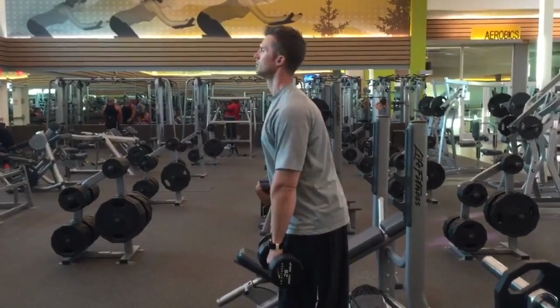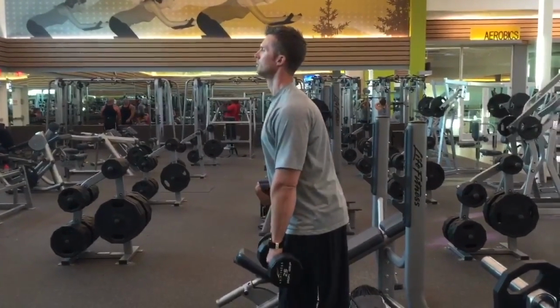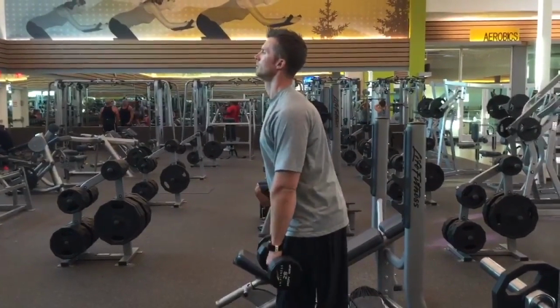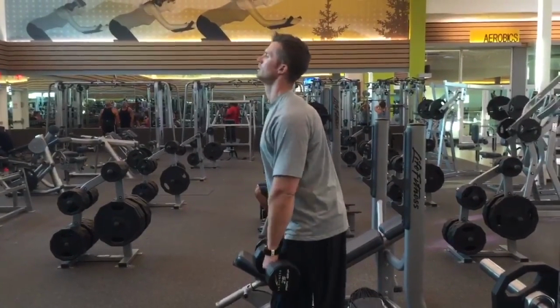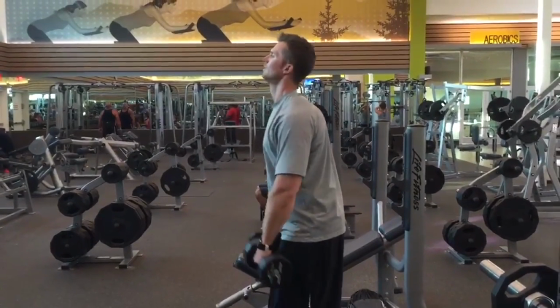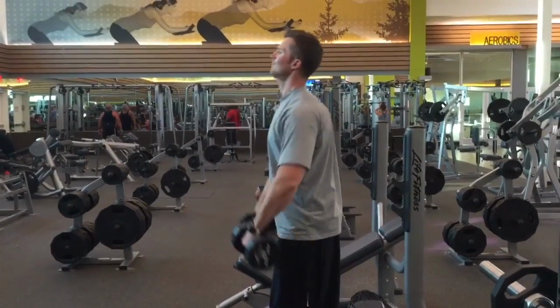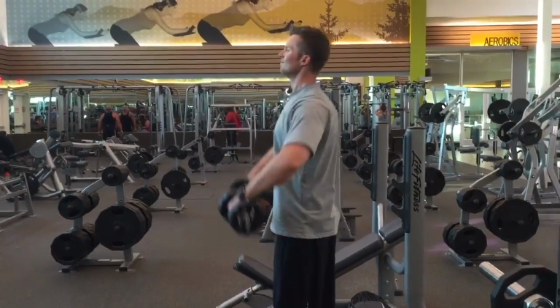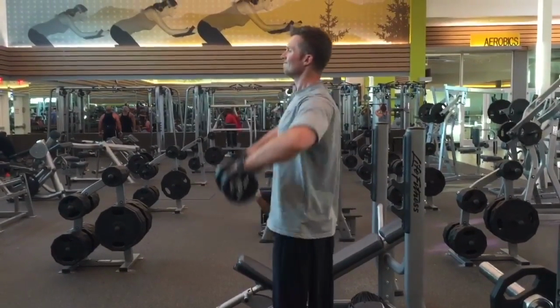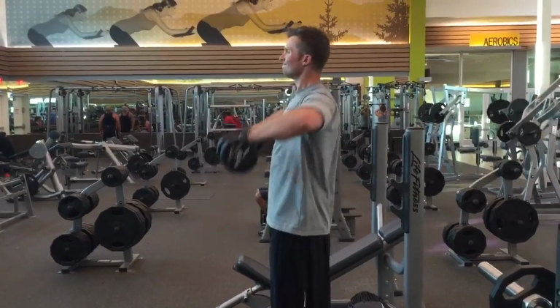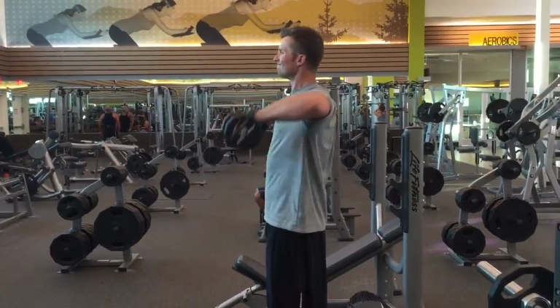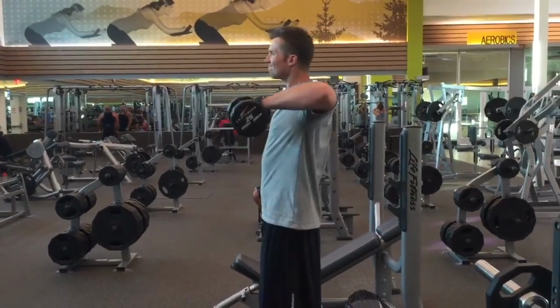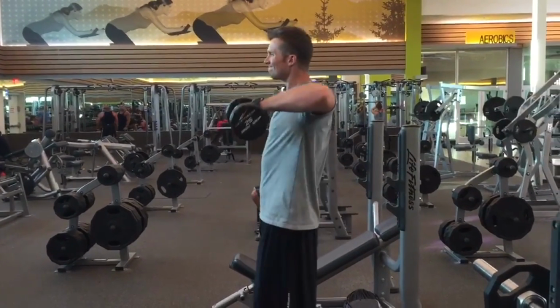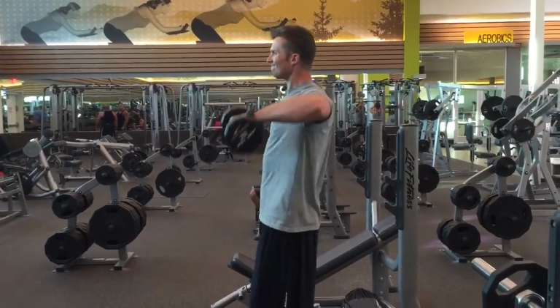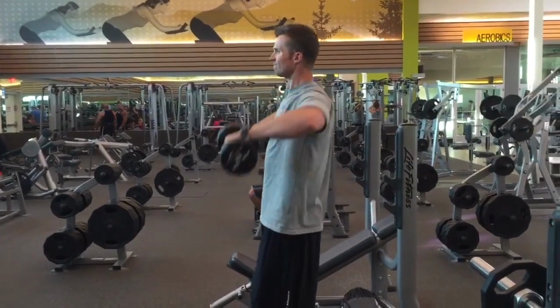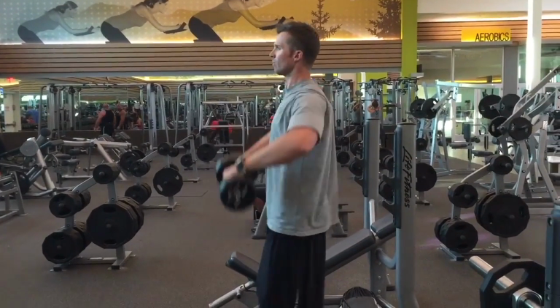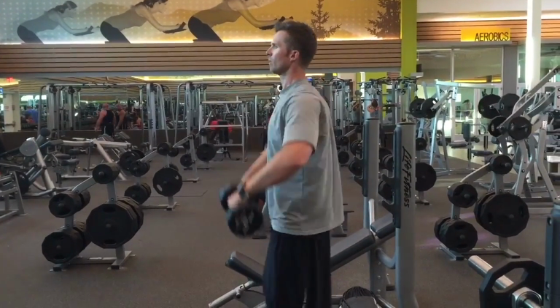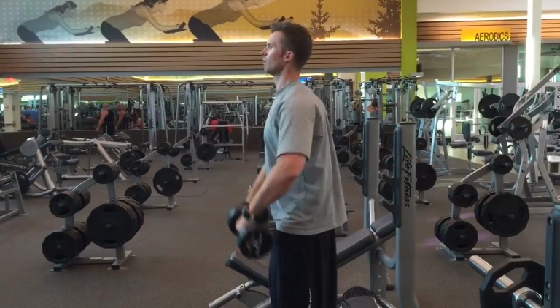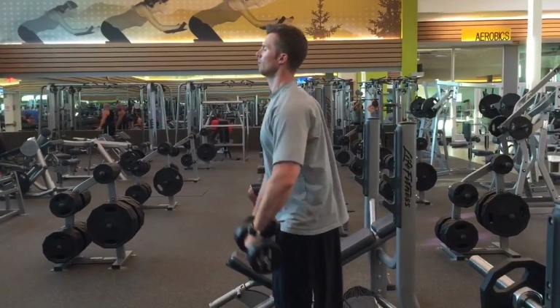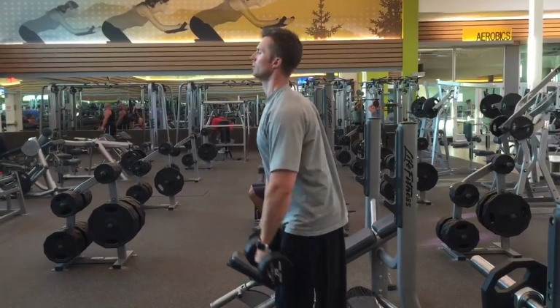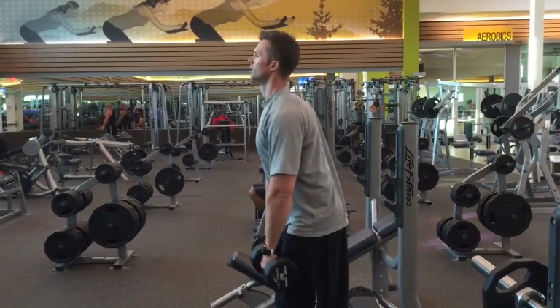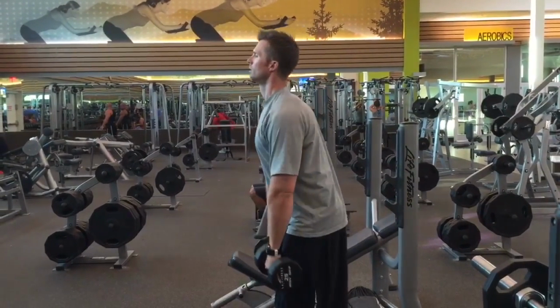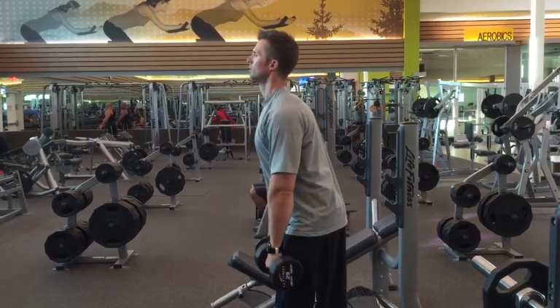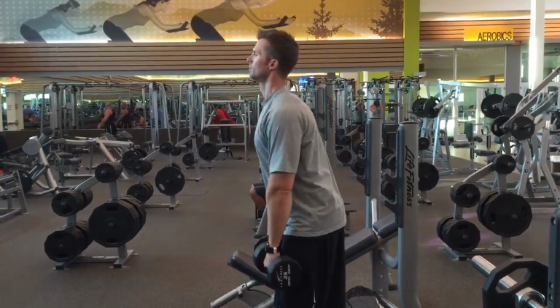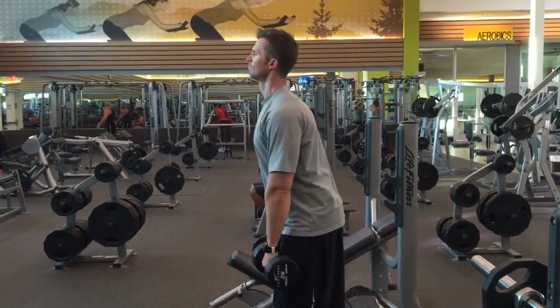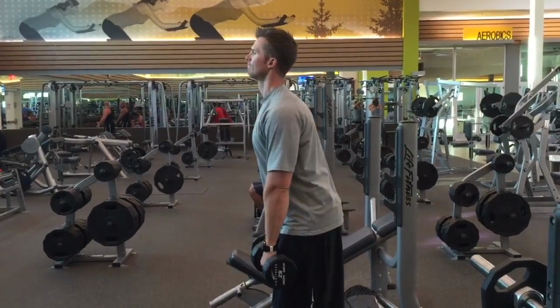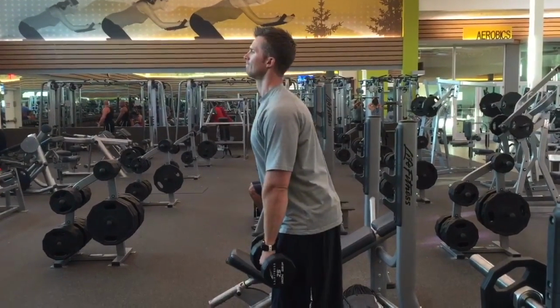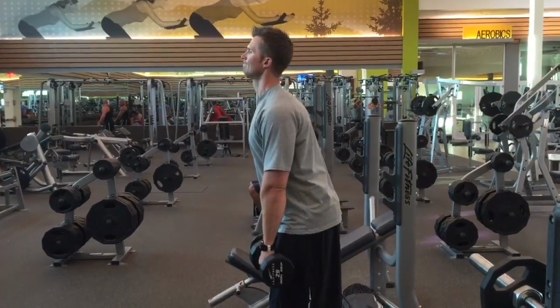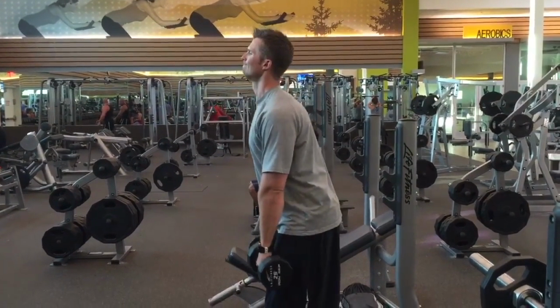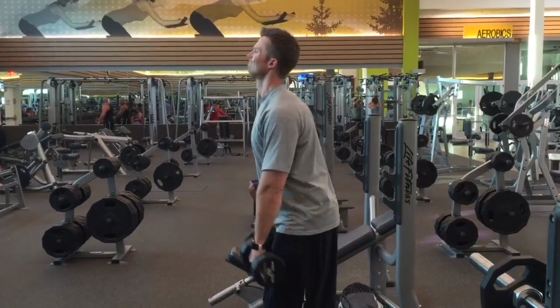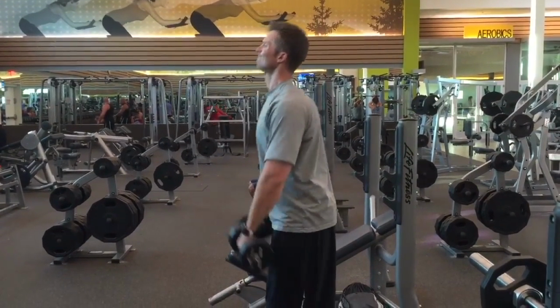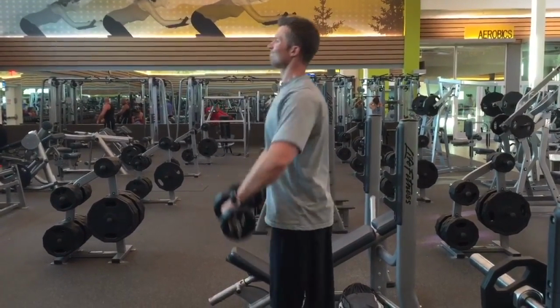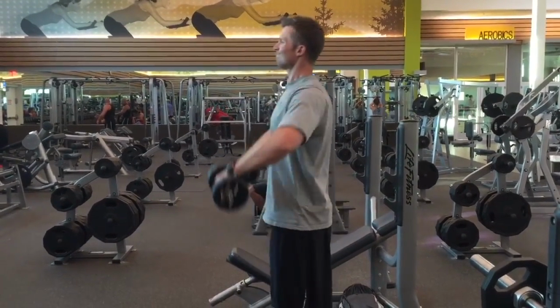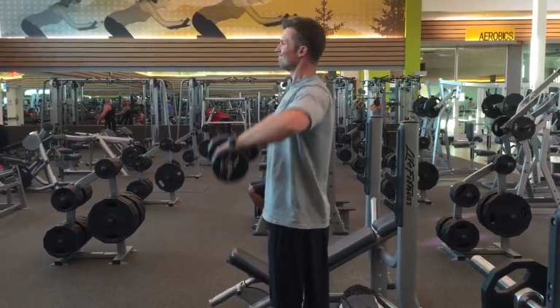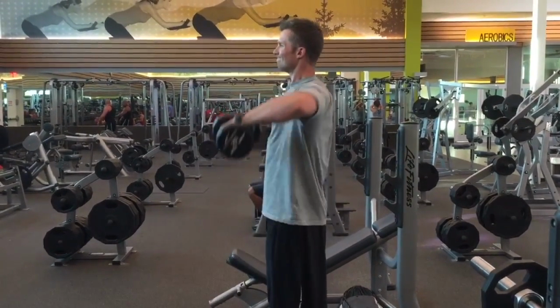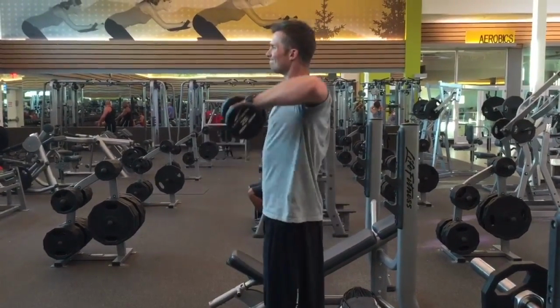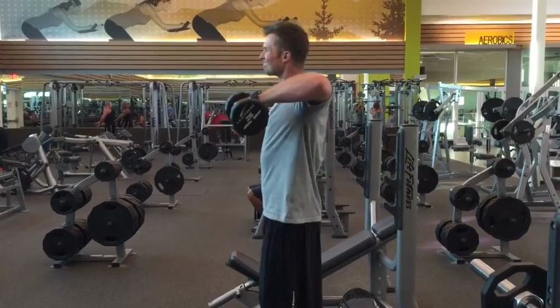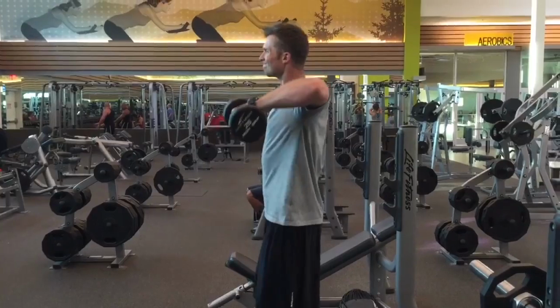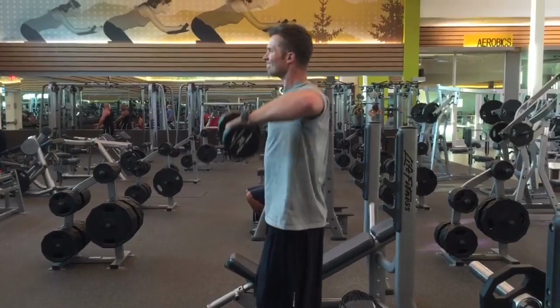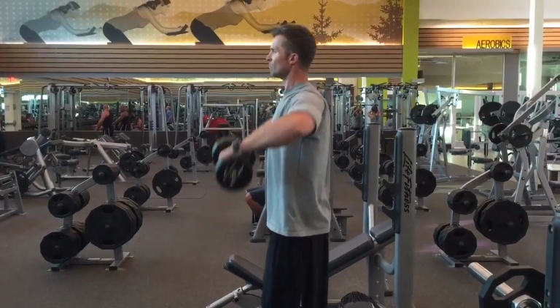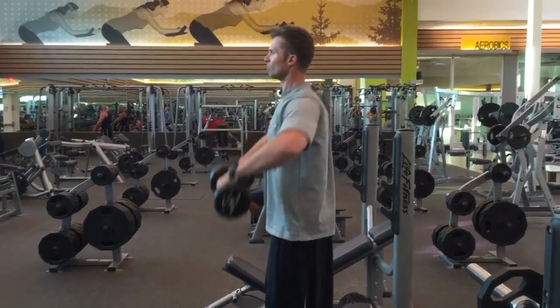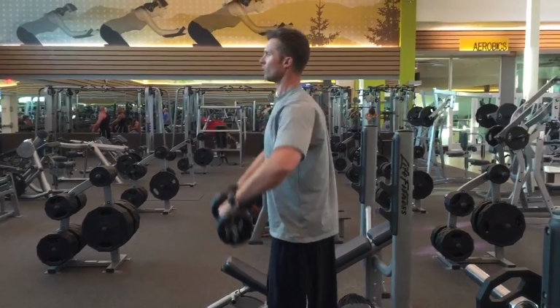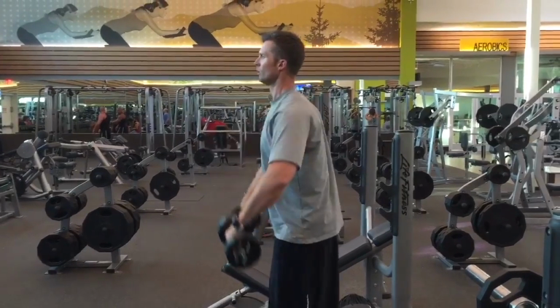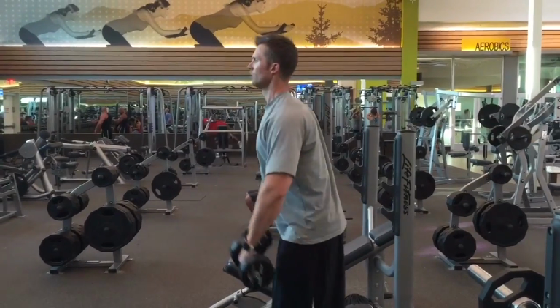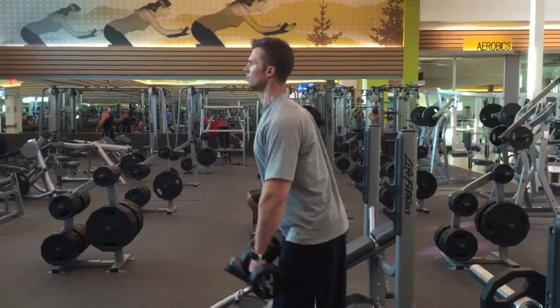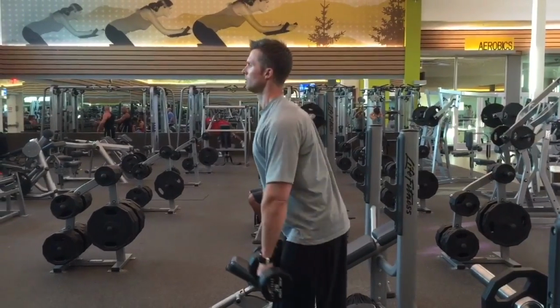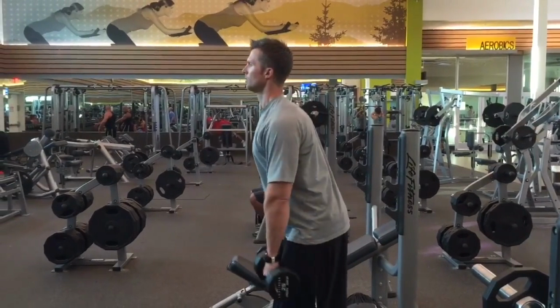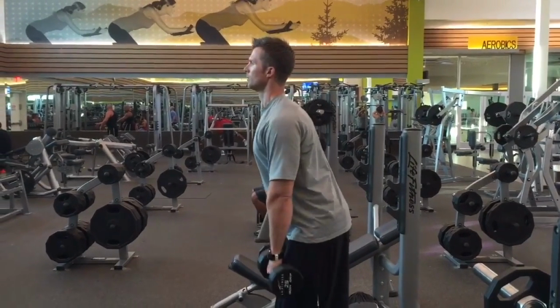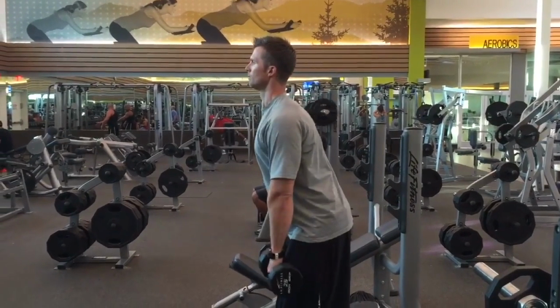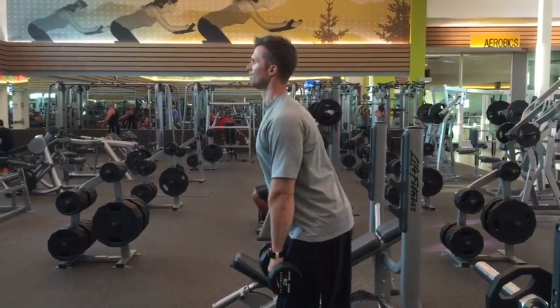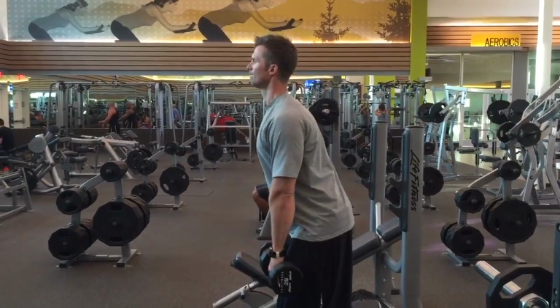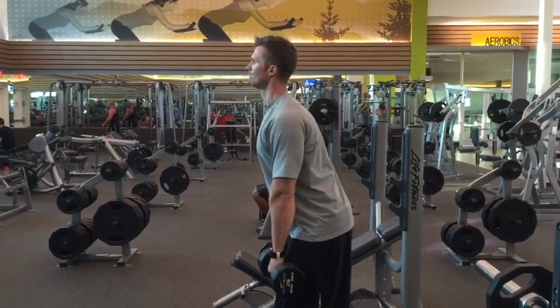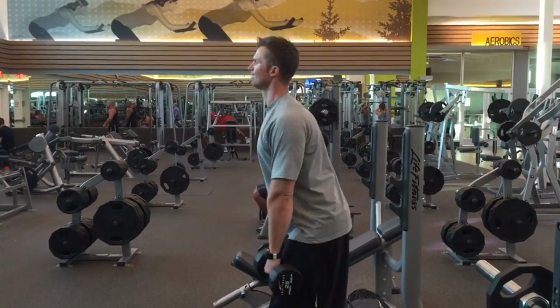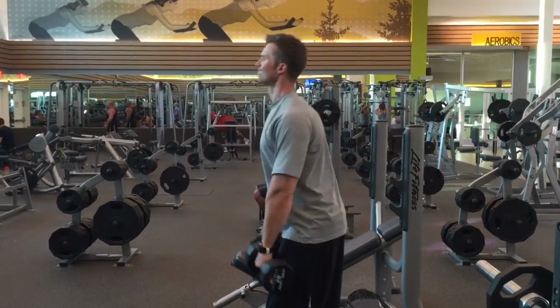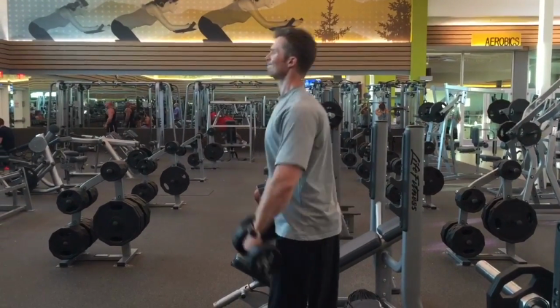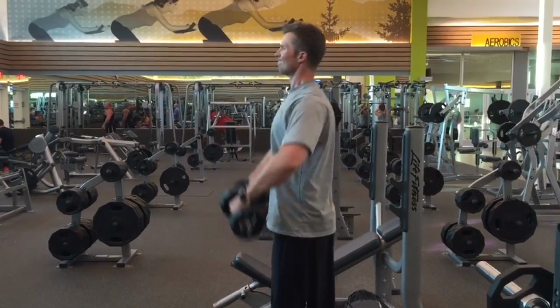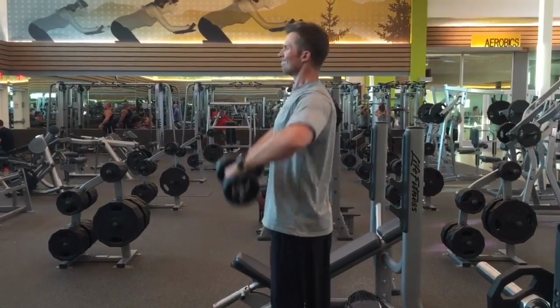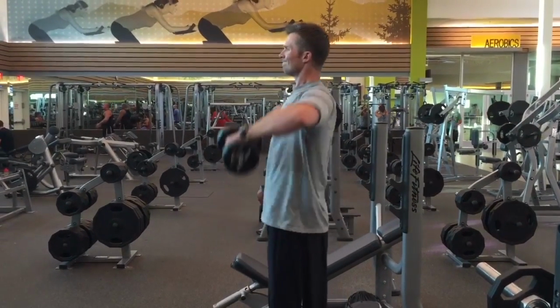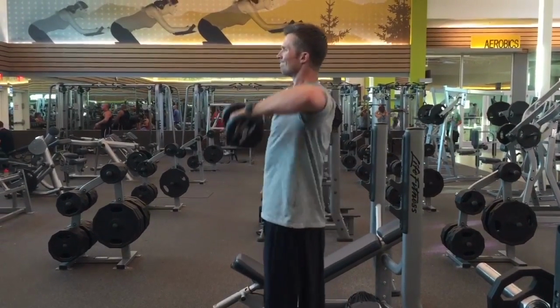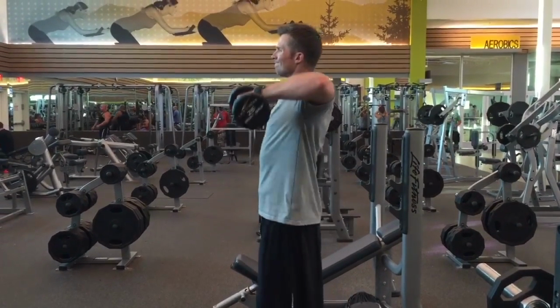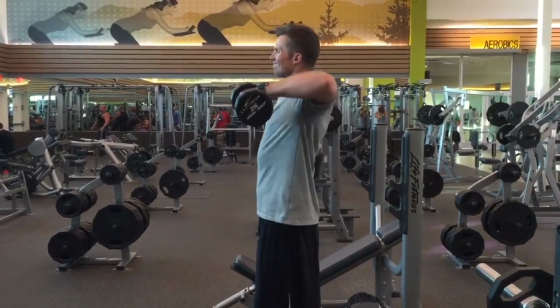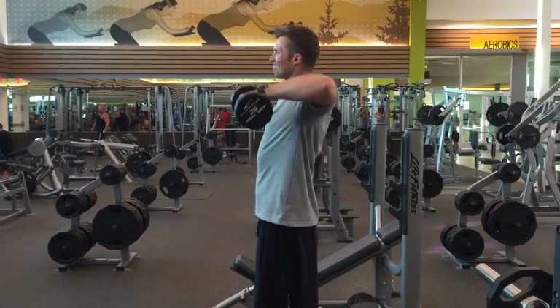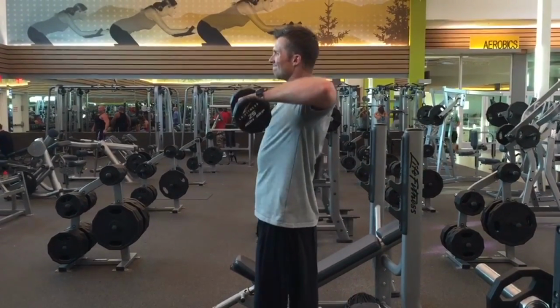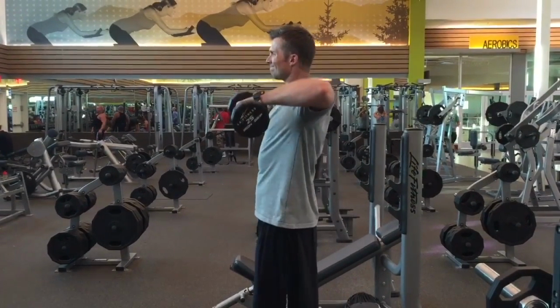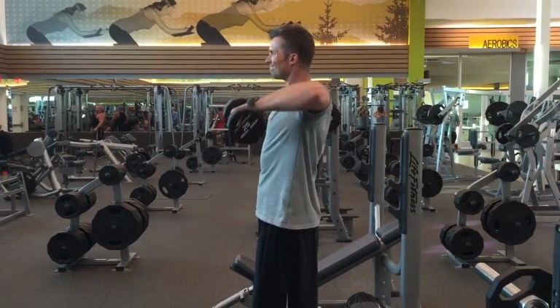If you experience any shoulder pain, stop immediately. I do use a little bit of a hip swing here, but there's nothing too excessive.